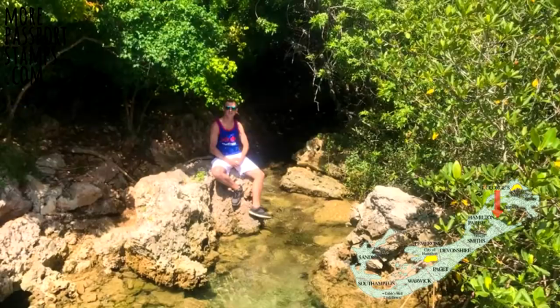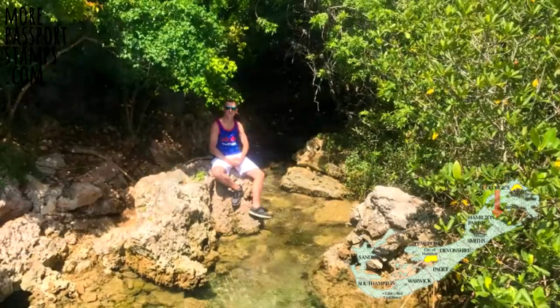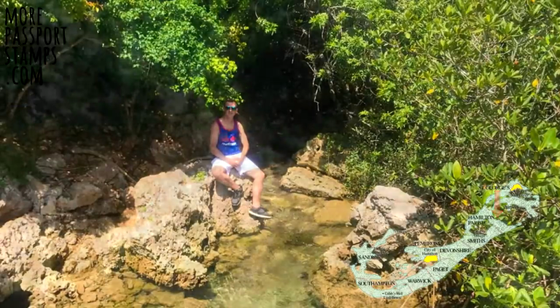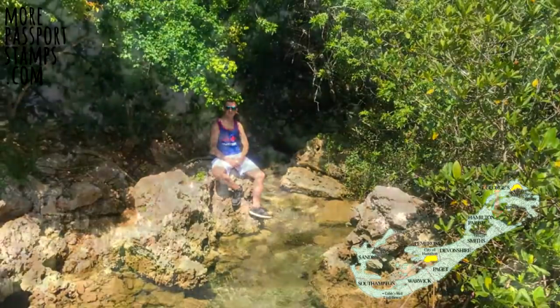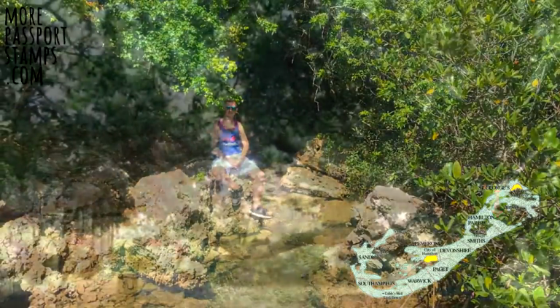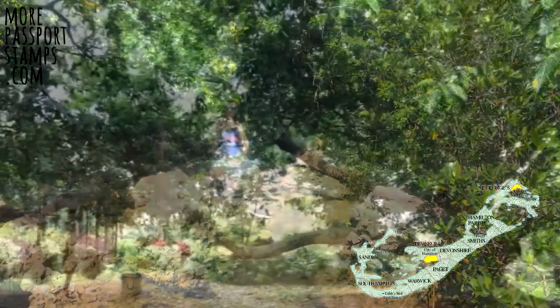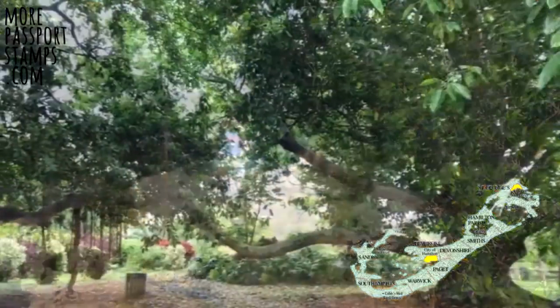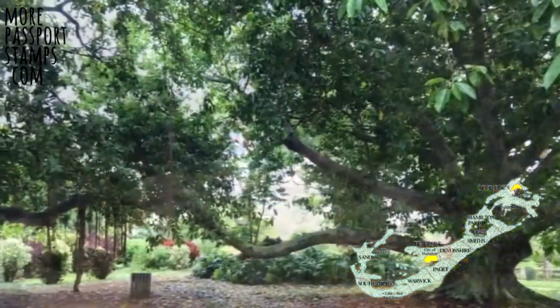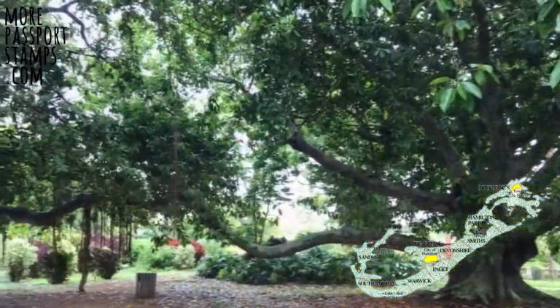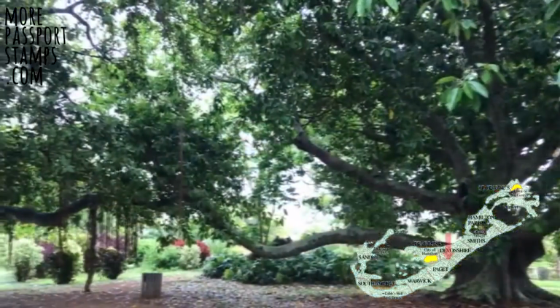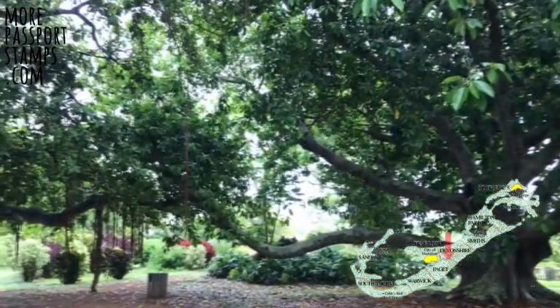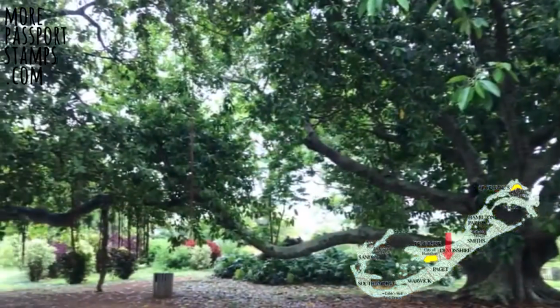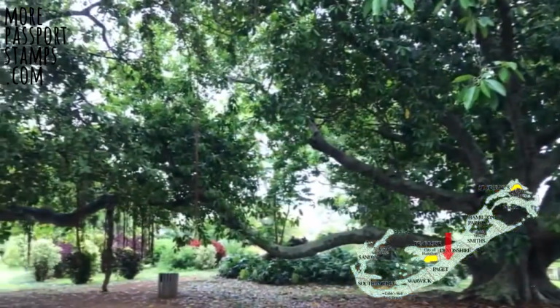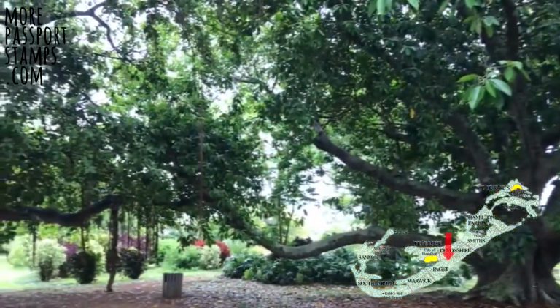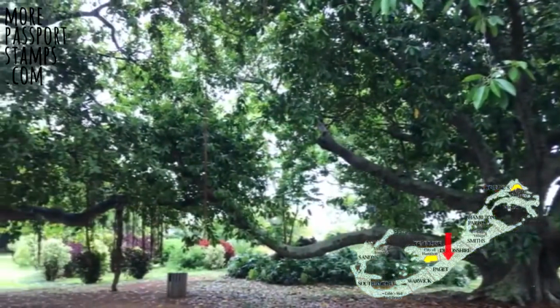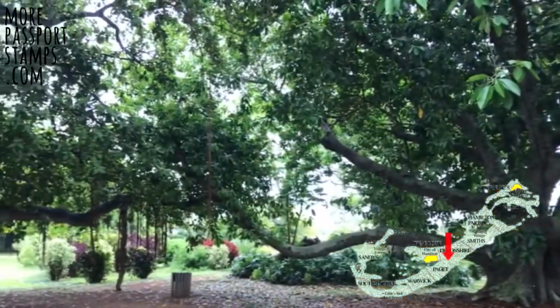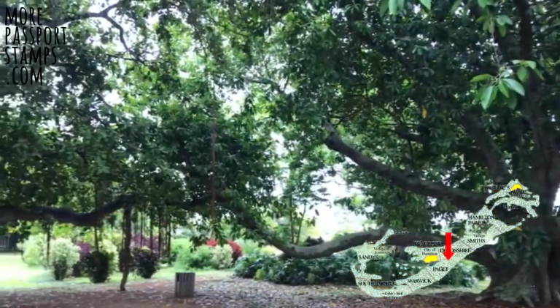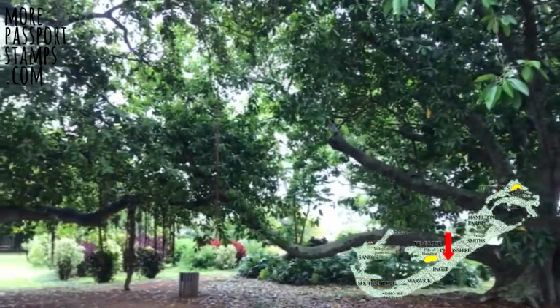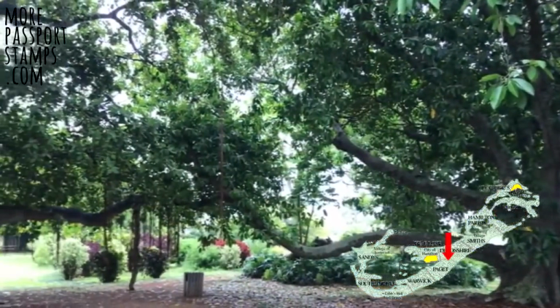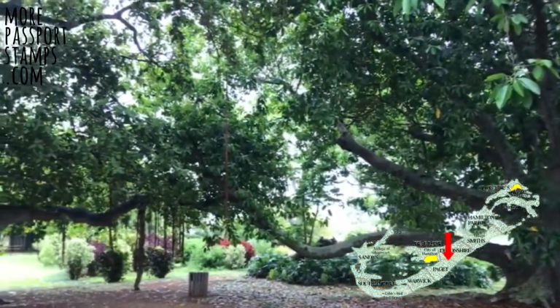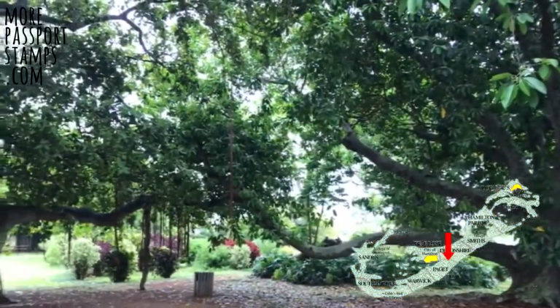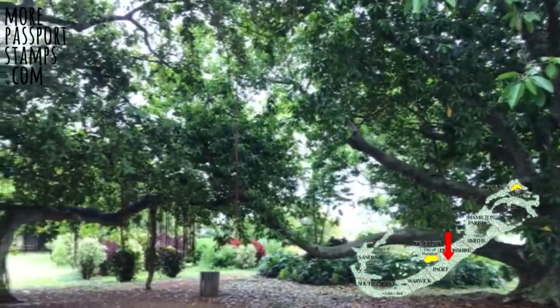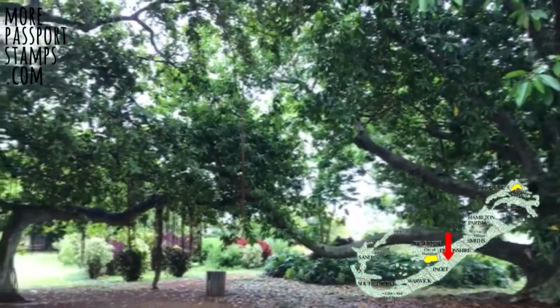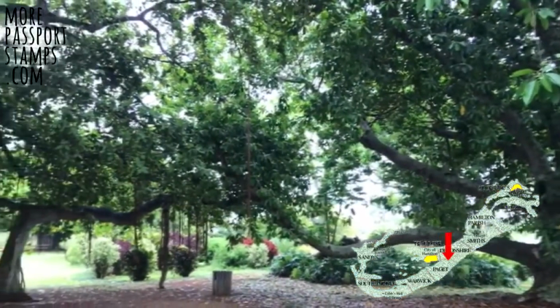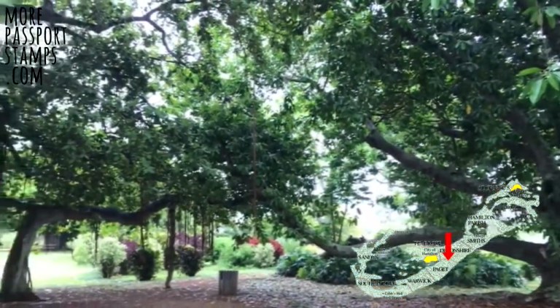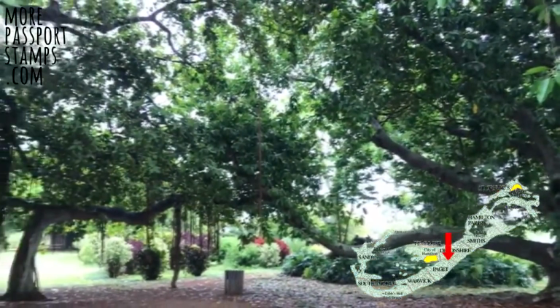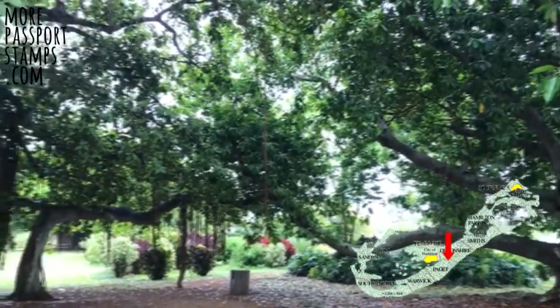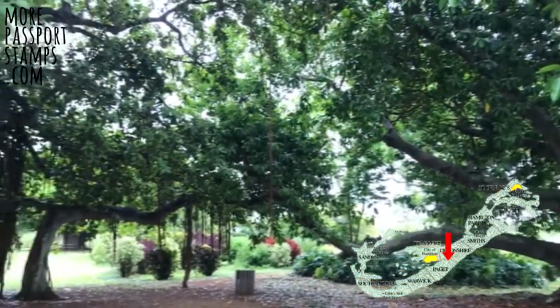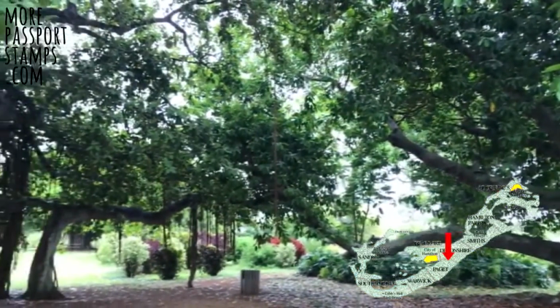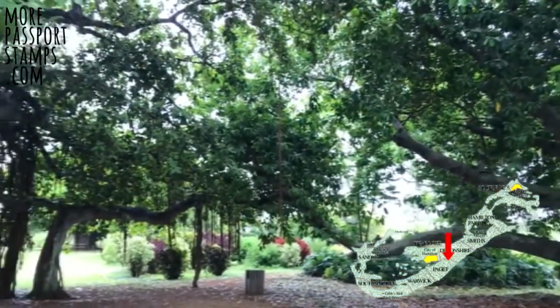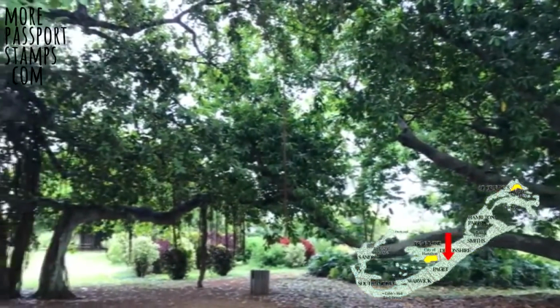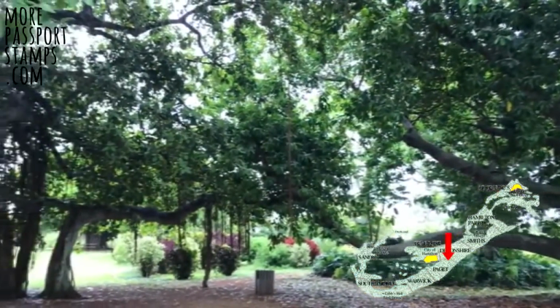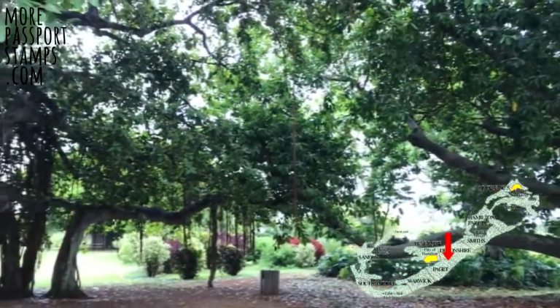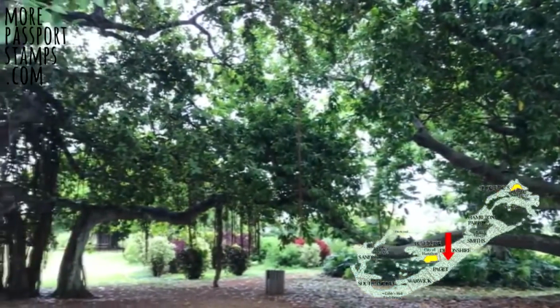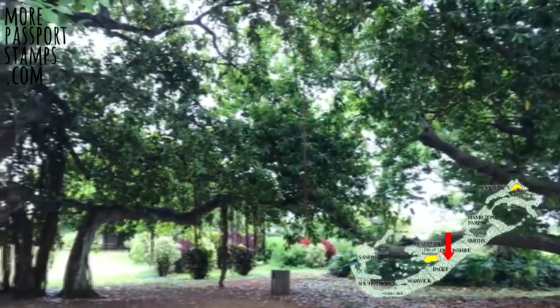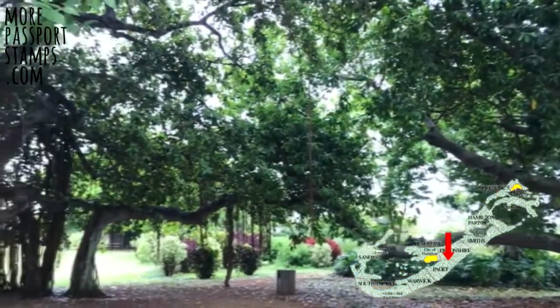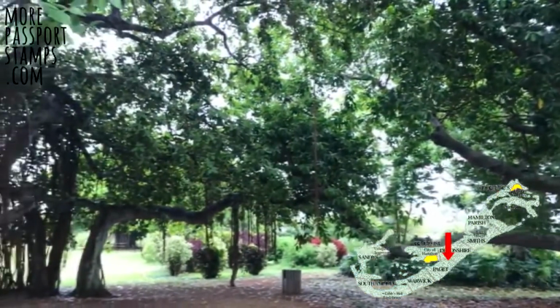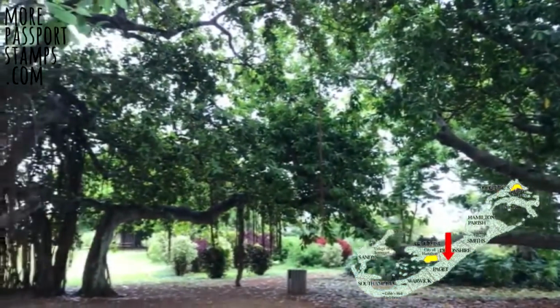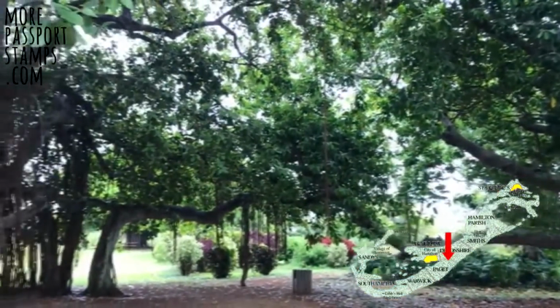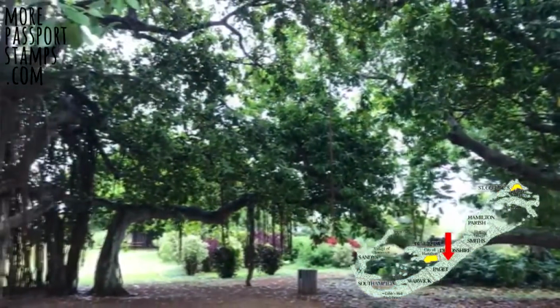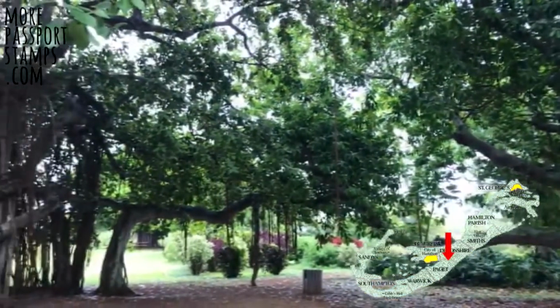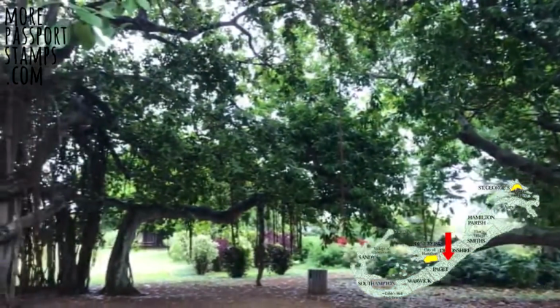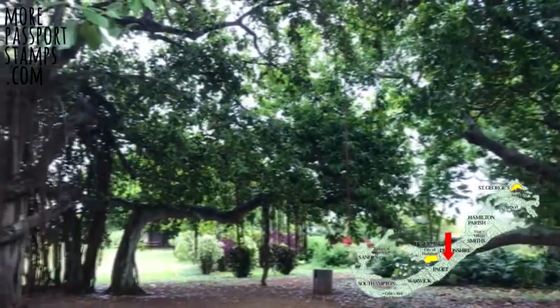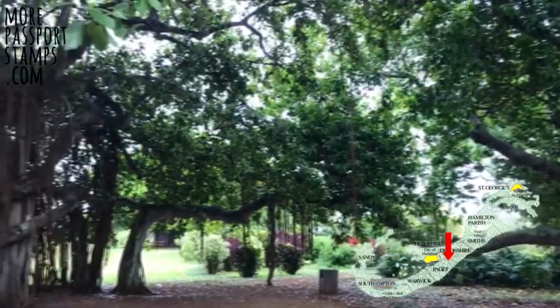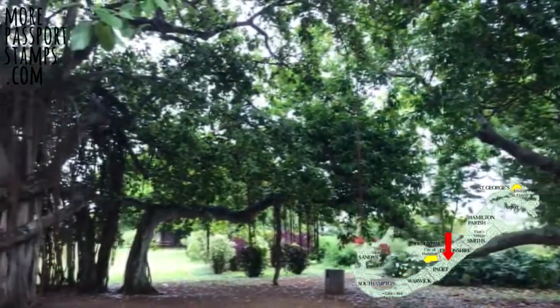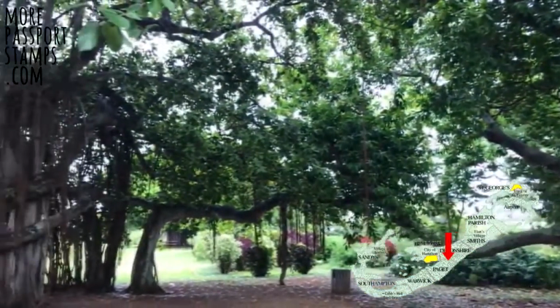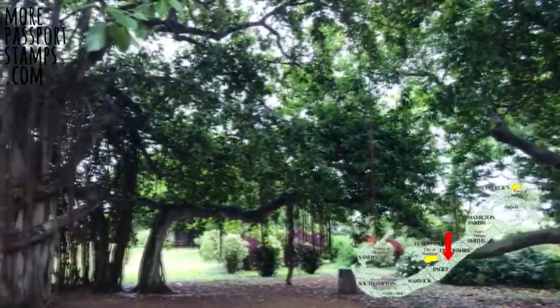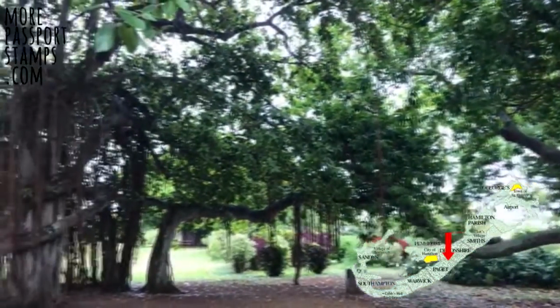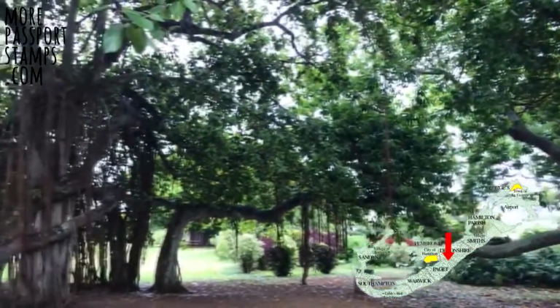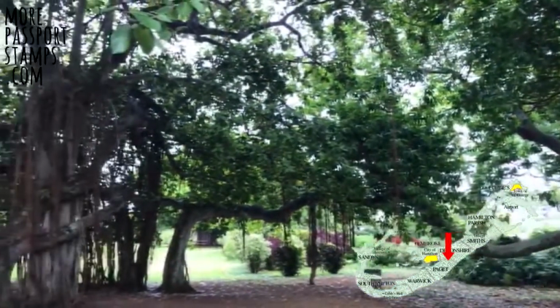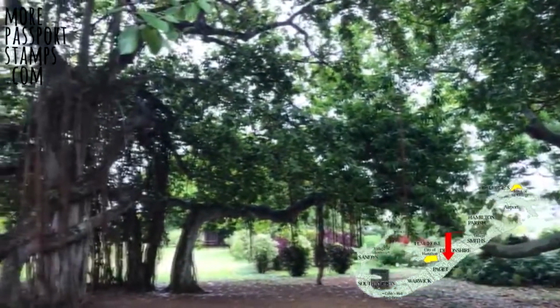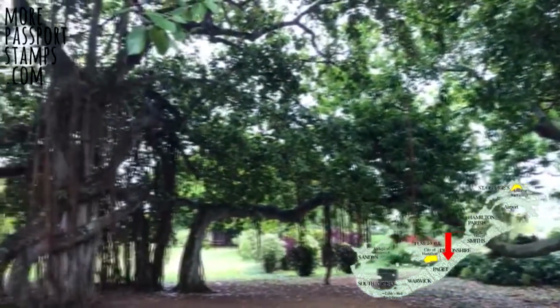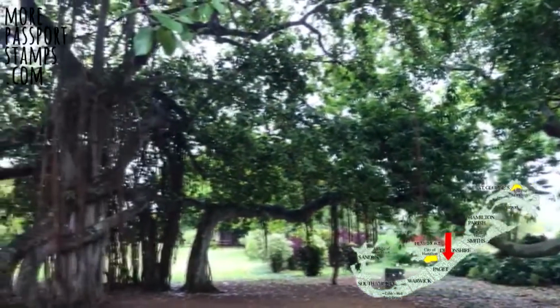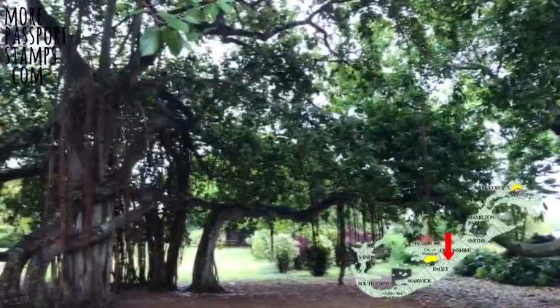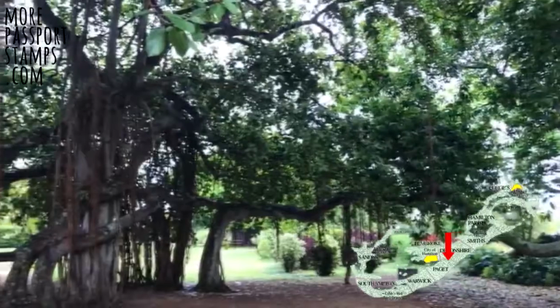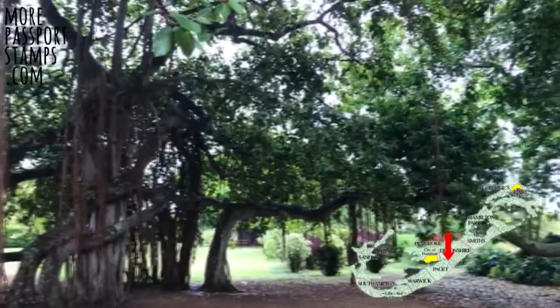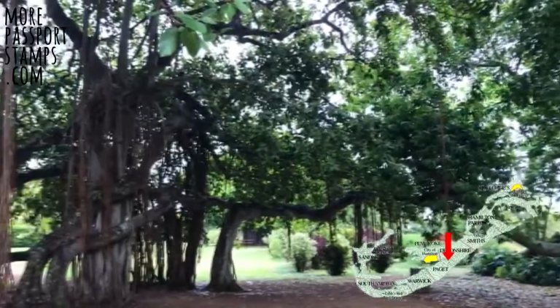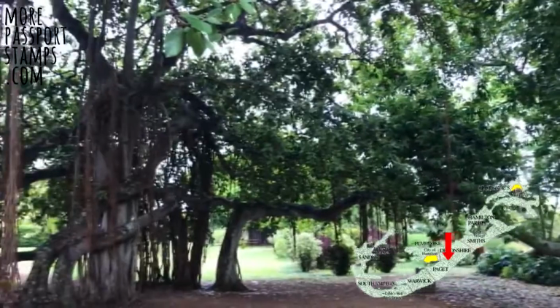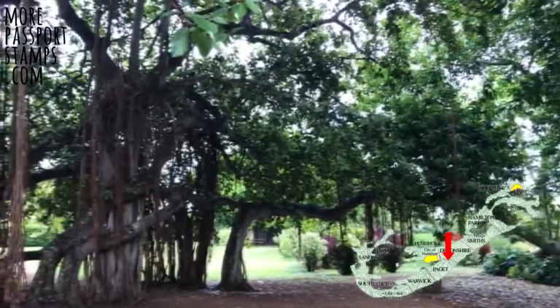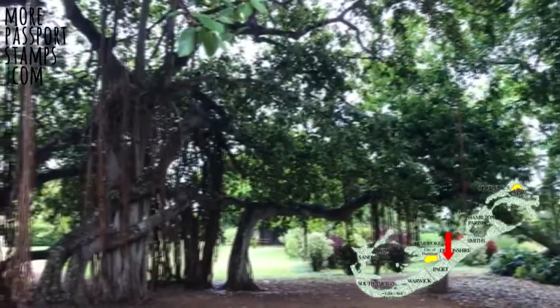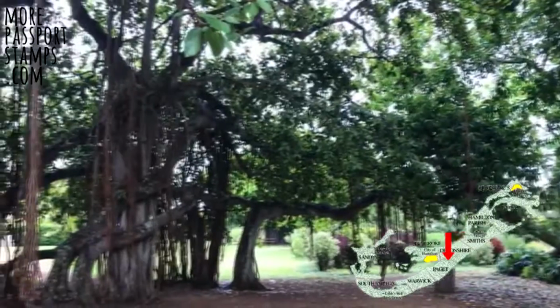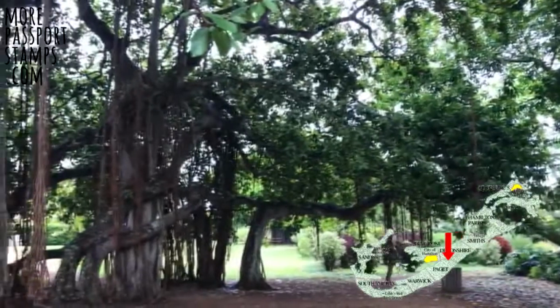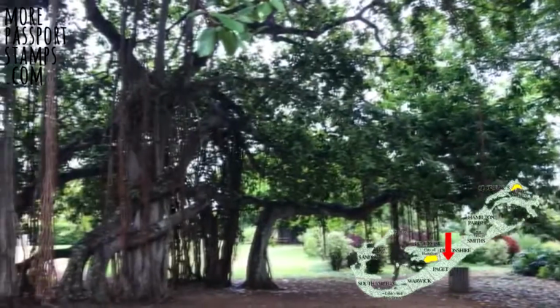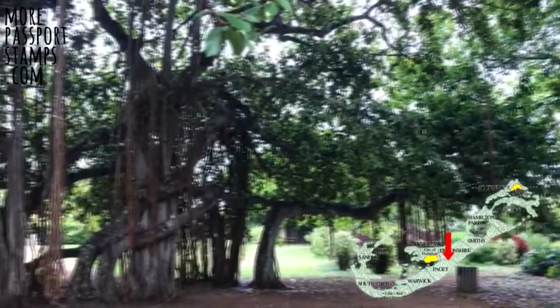The botanical gardens look nice in the summer for those that like plant life, and there's a nice little cafe in the middle called the Salty Lime as well.